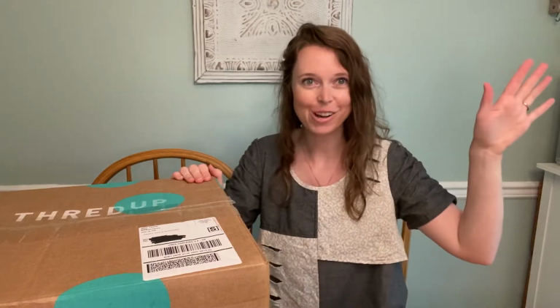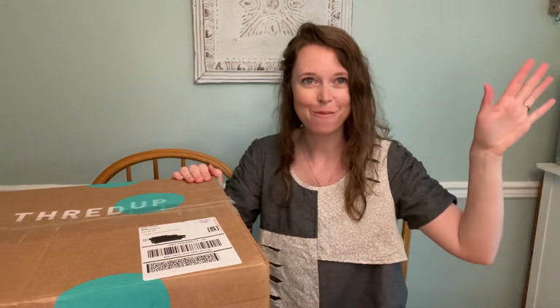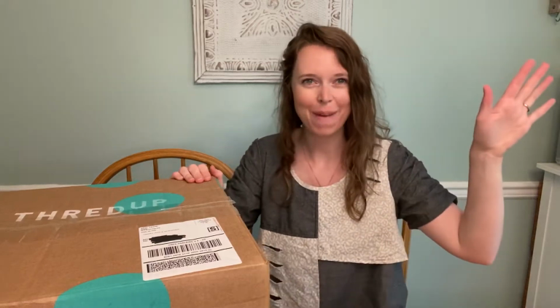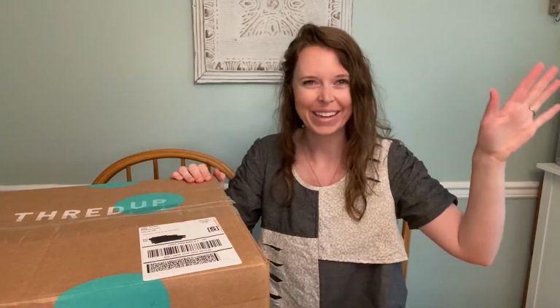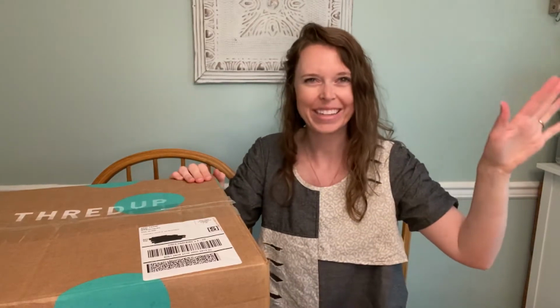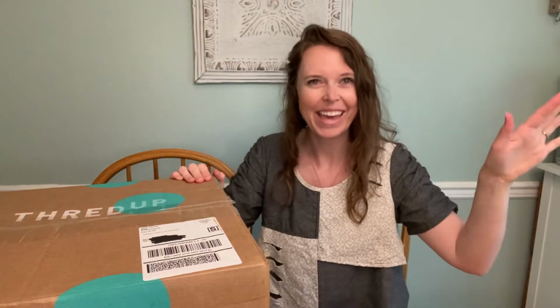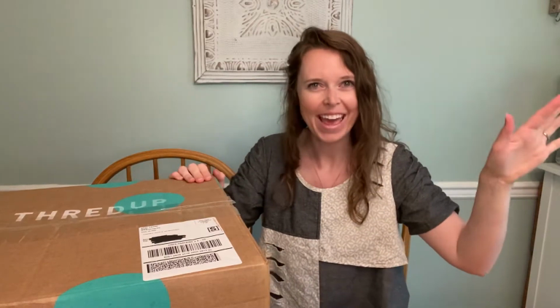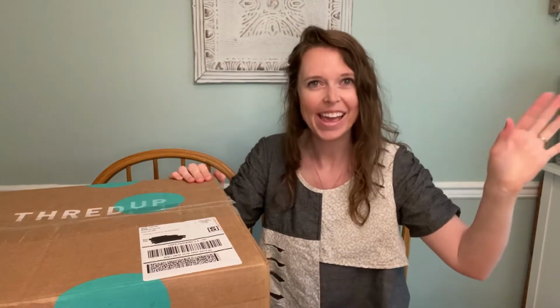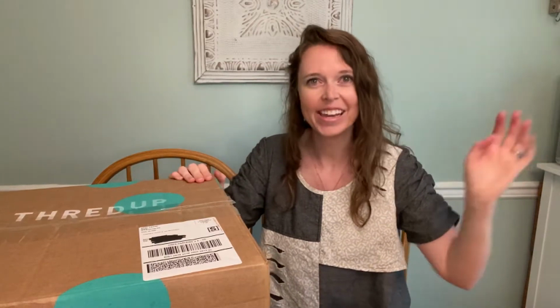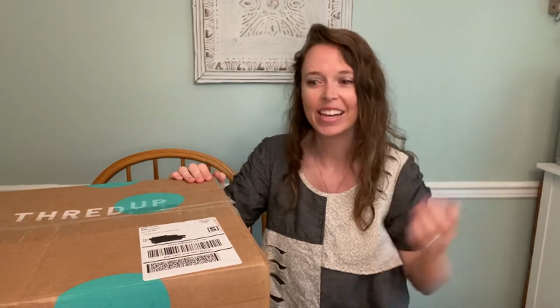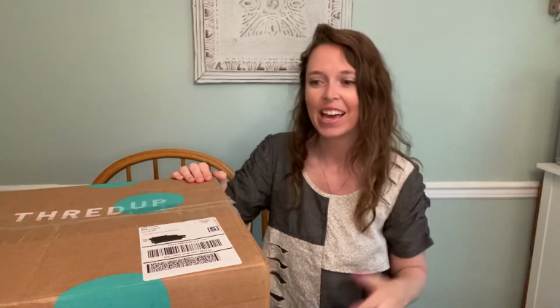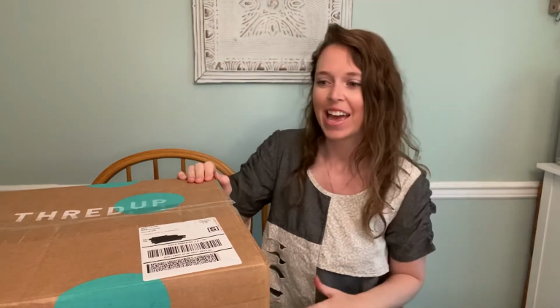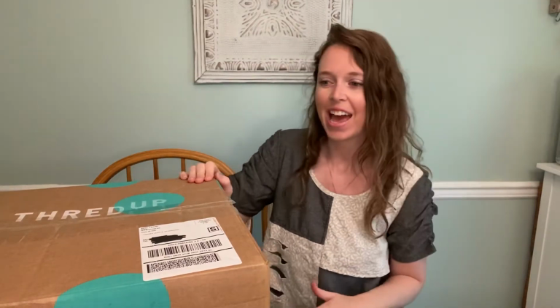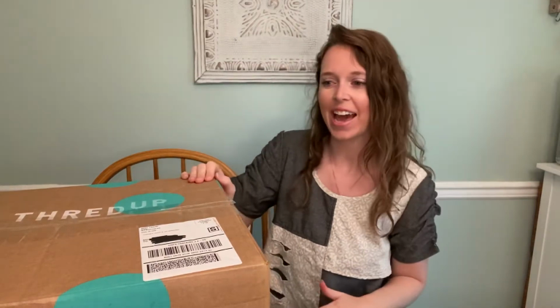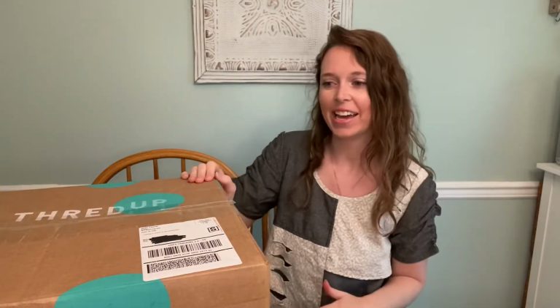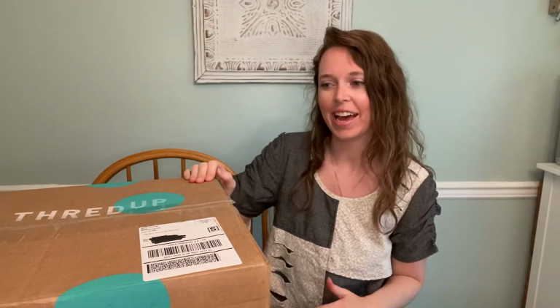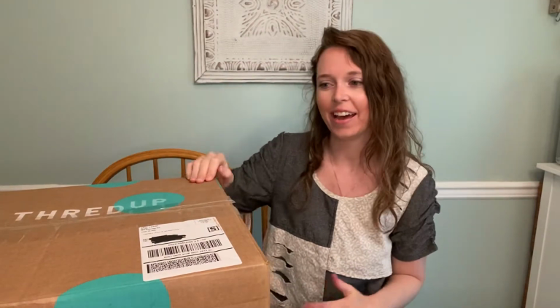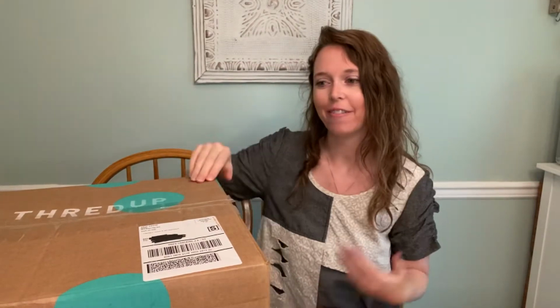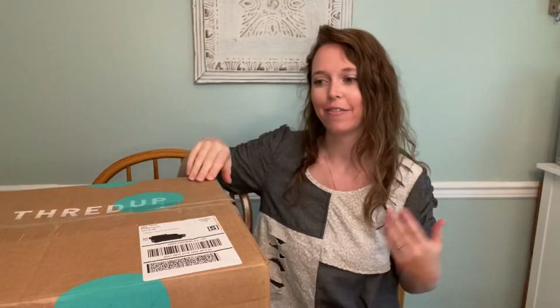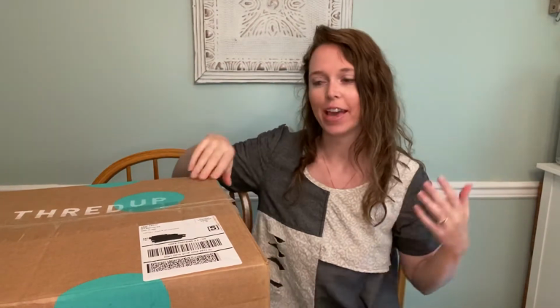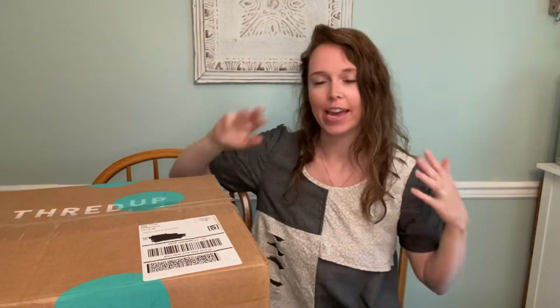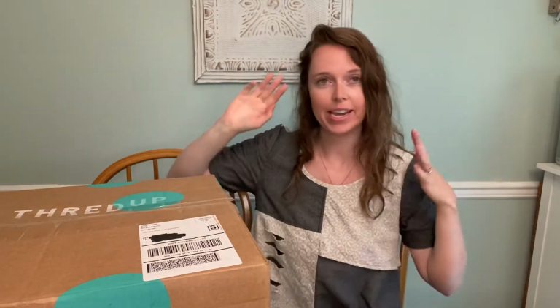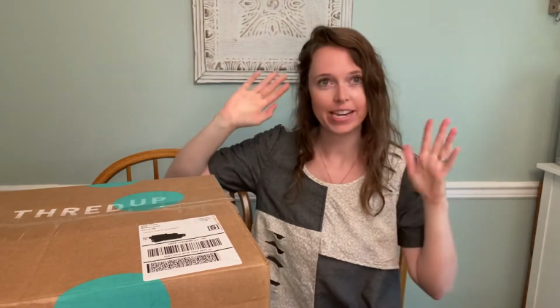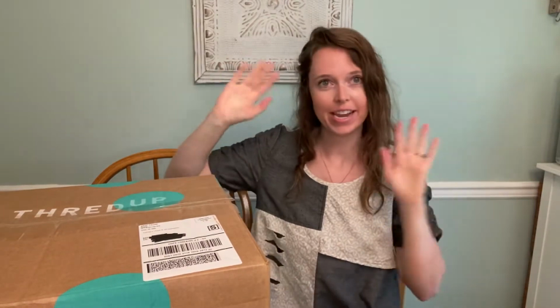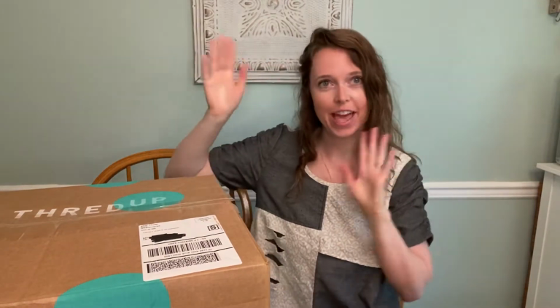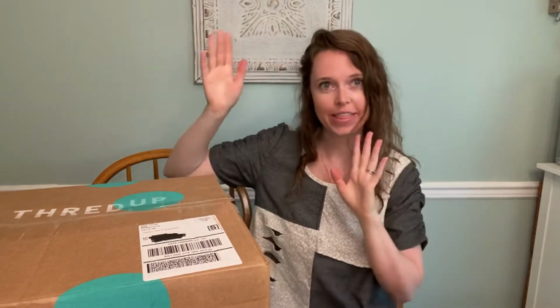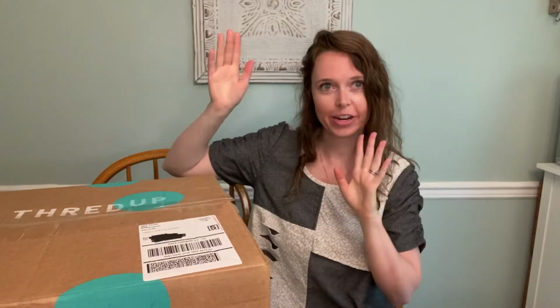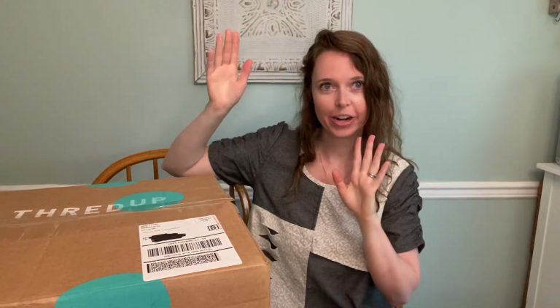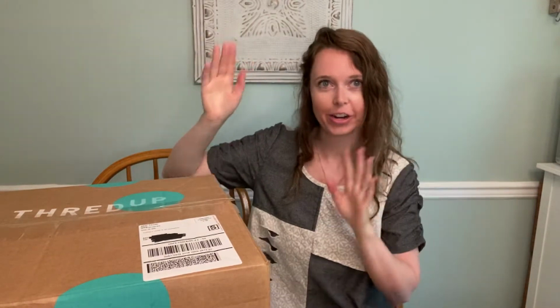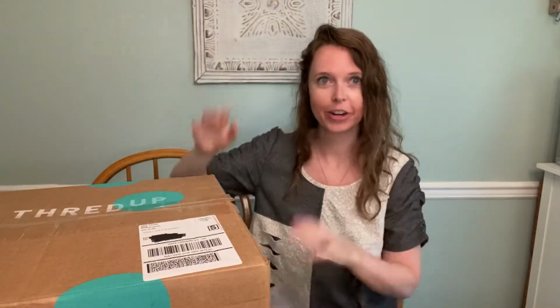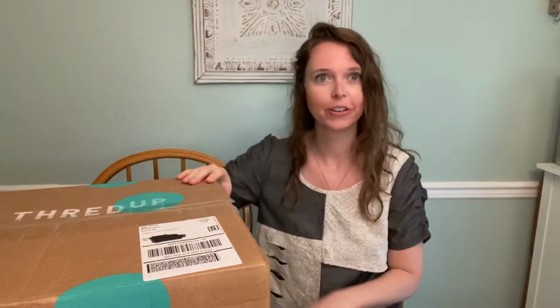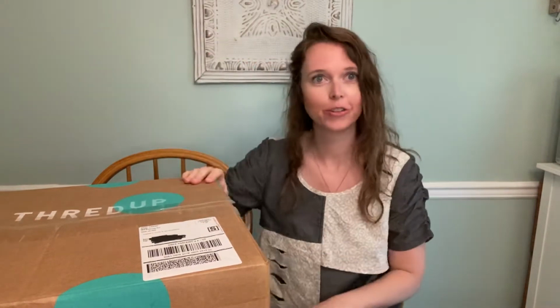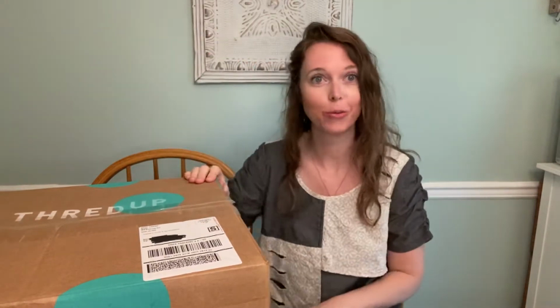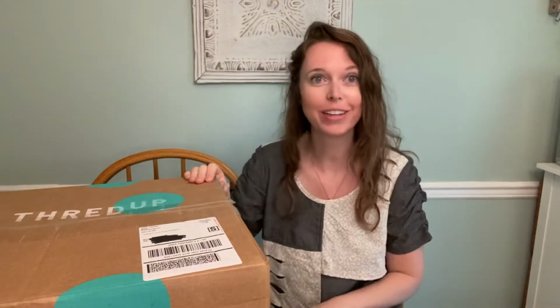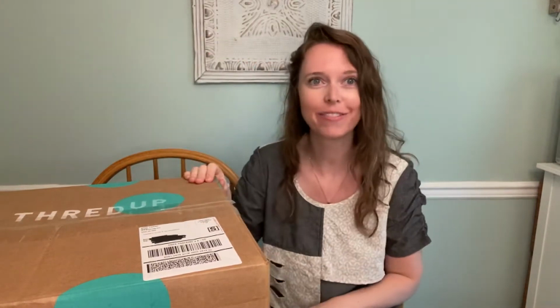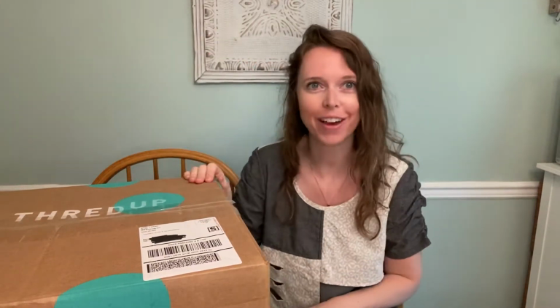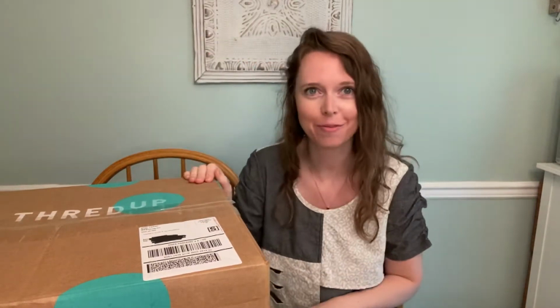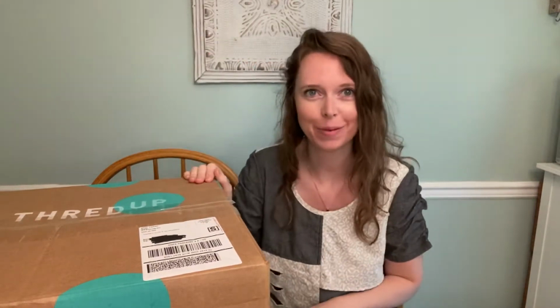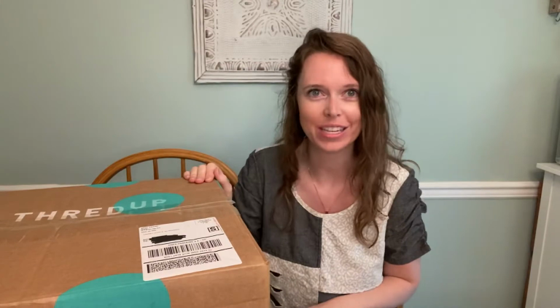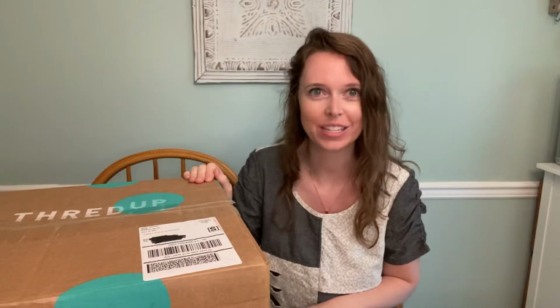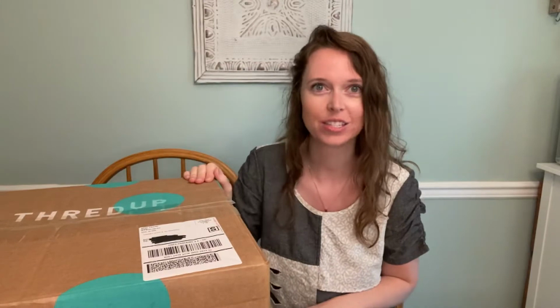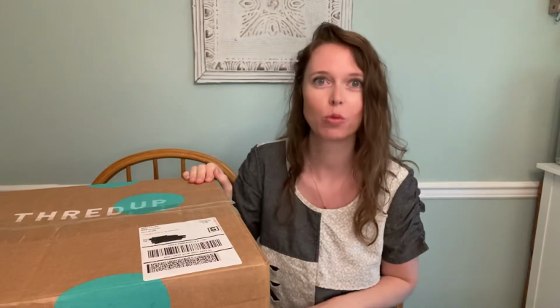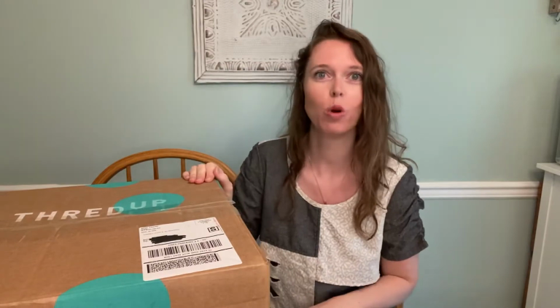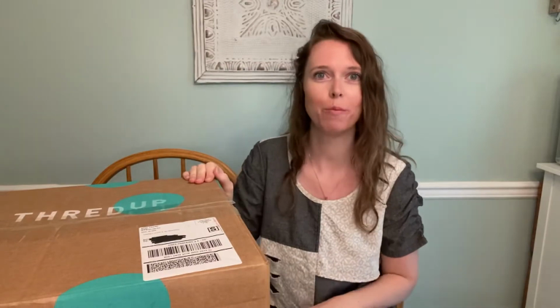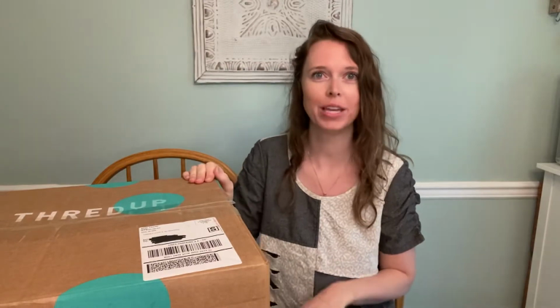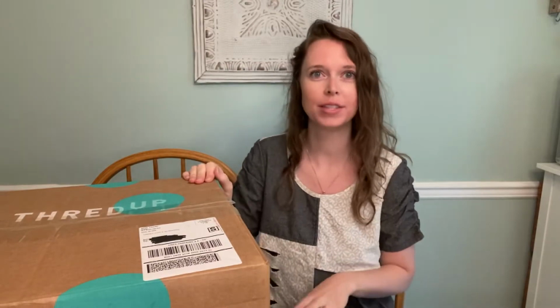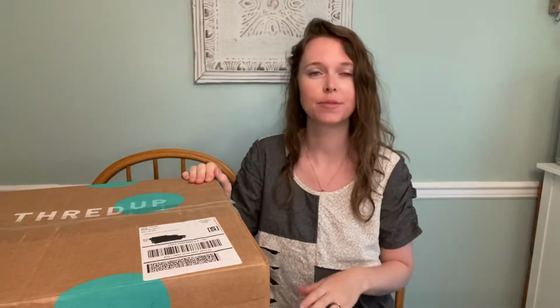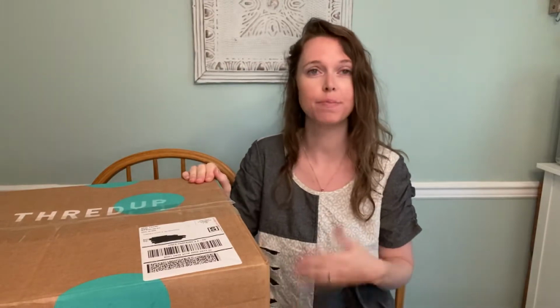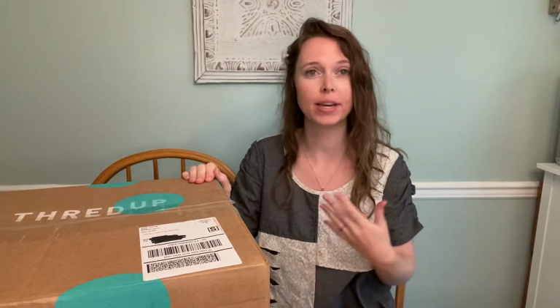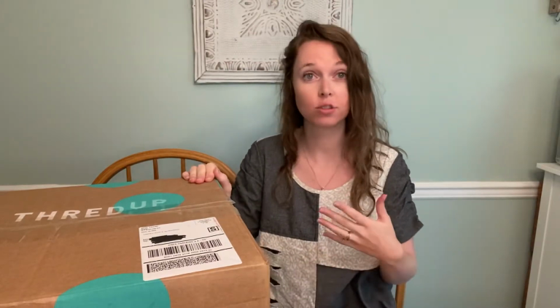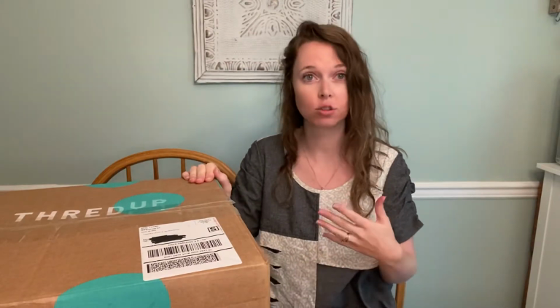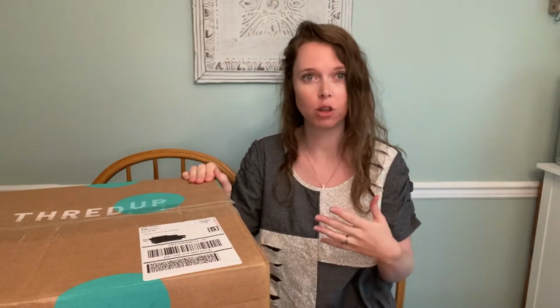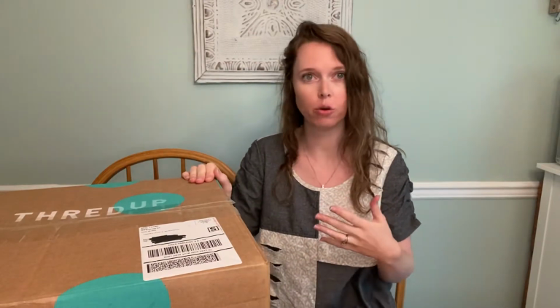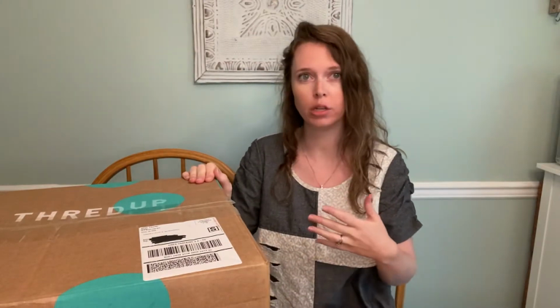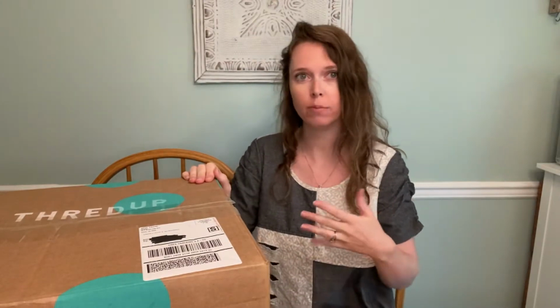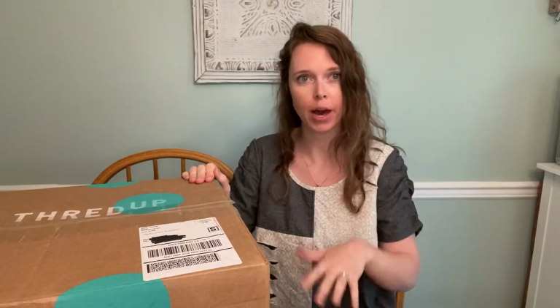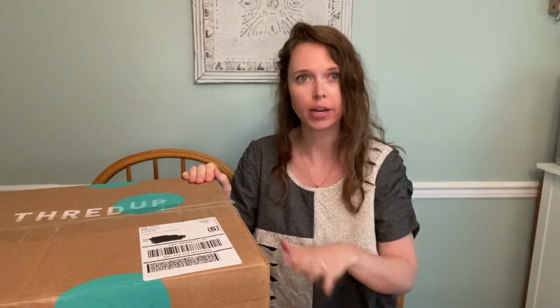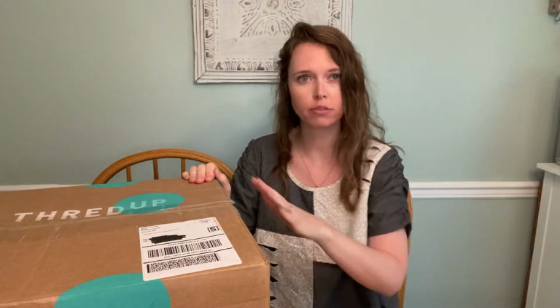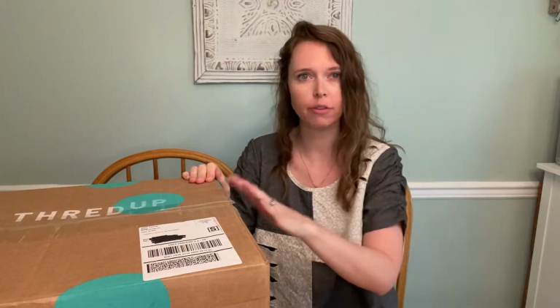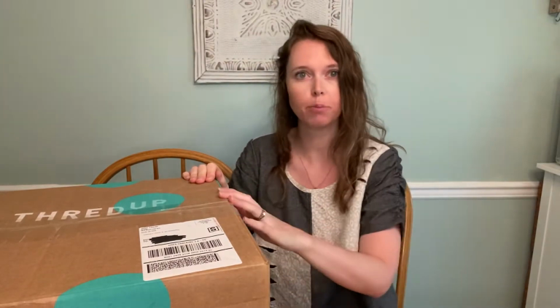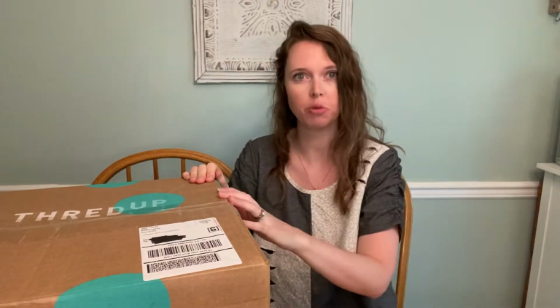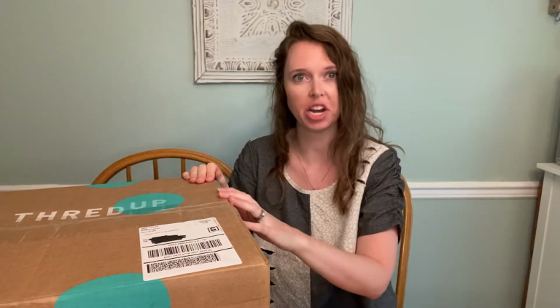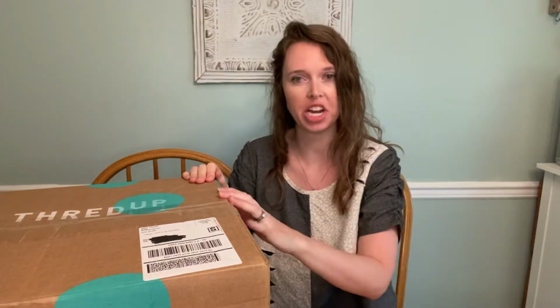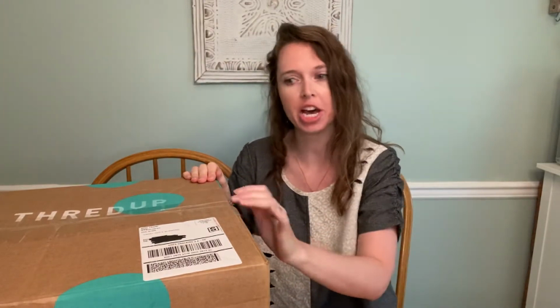Welcome back again. I have another 25-piece women's mixed clothing box from ThredUp.